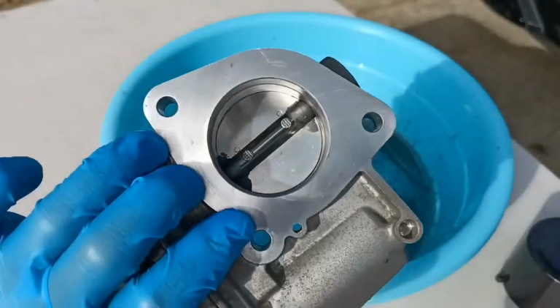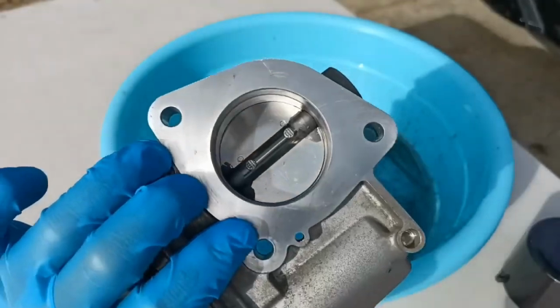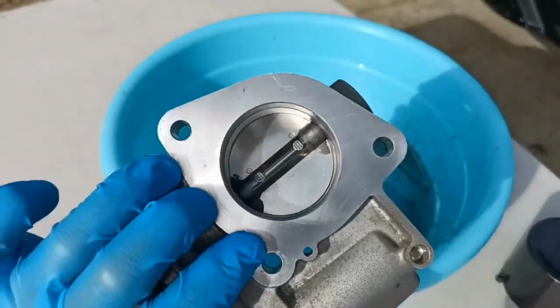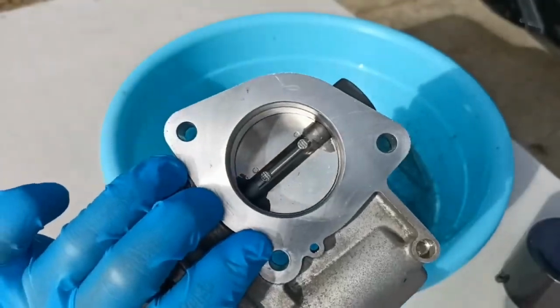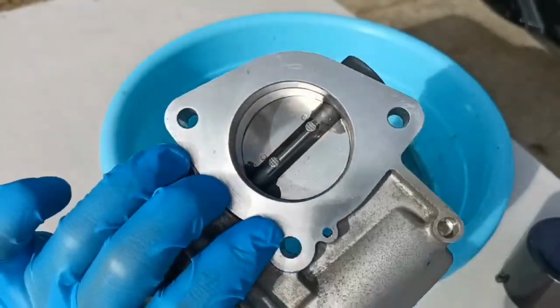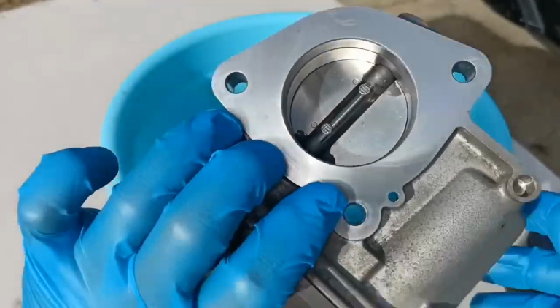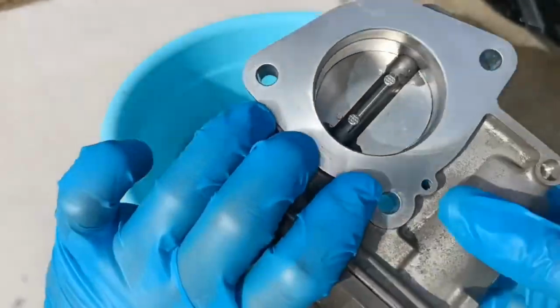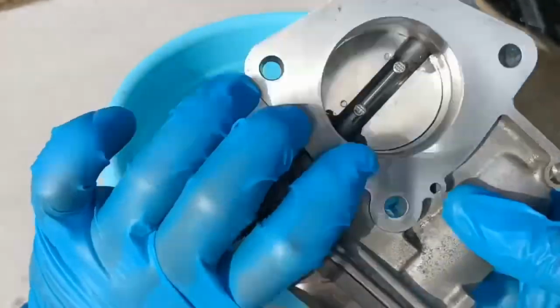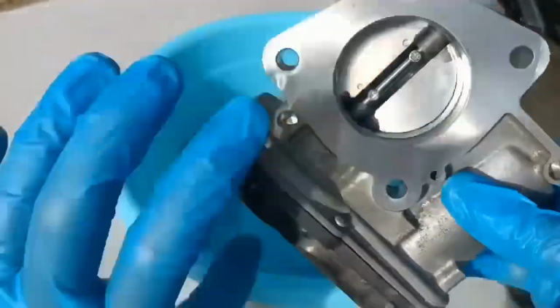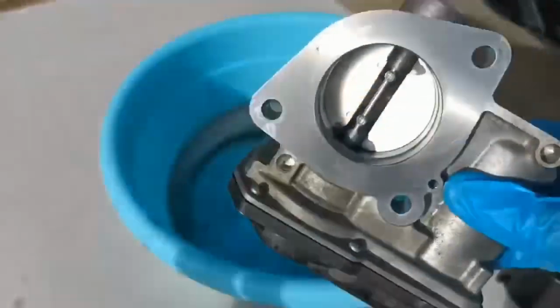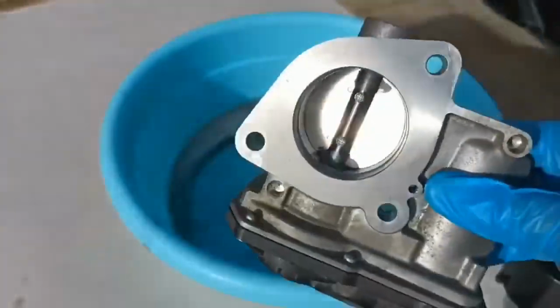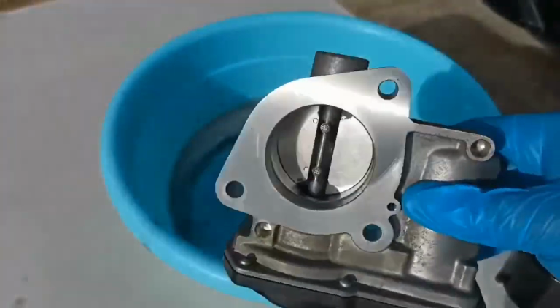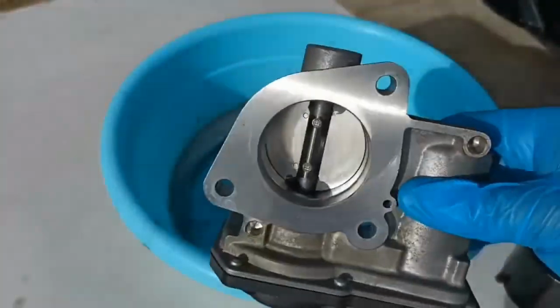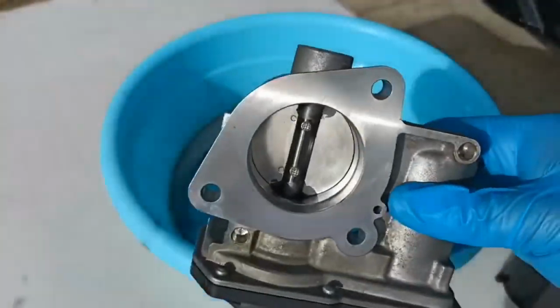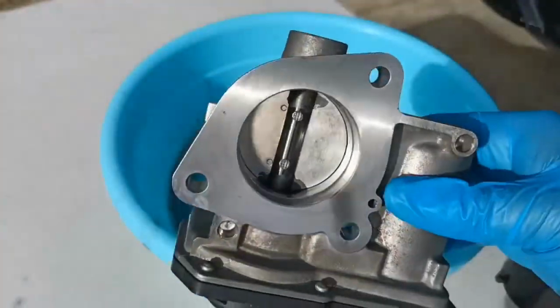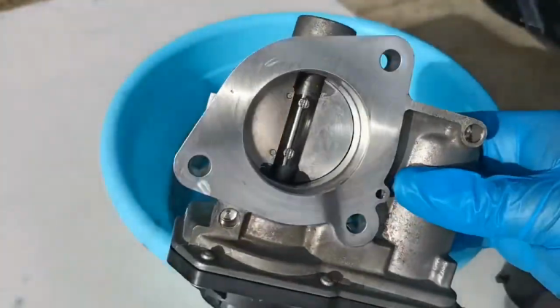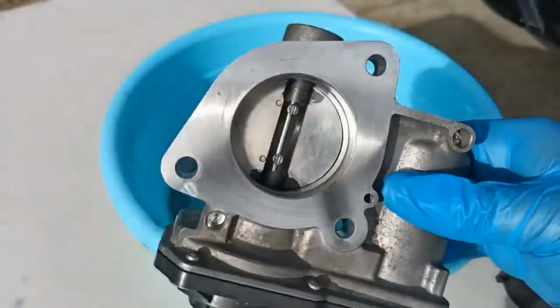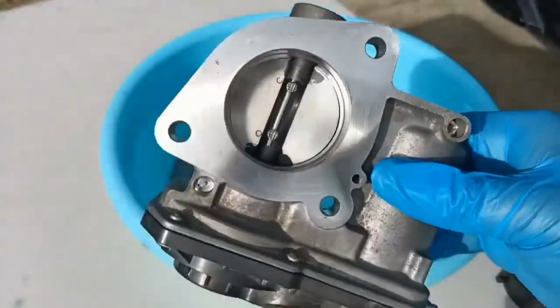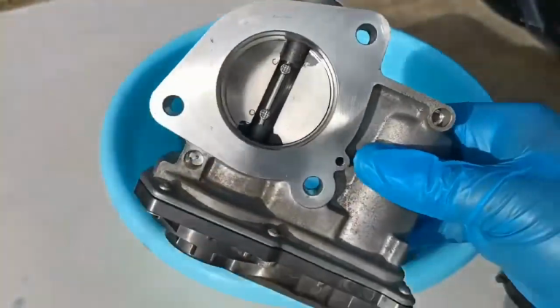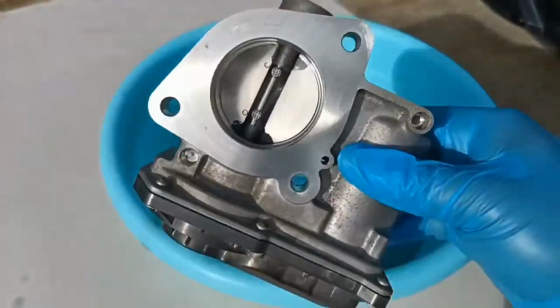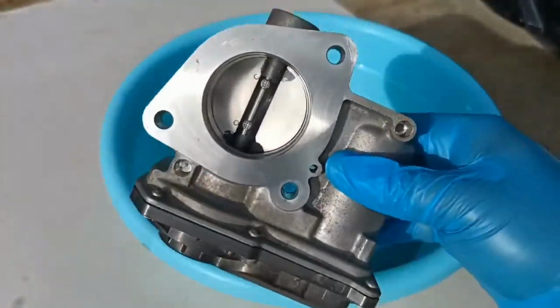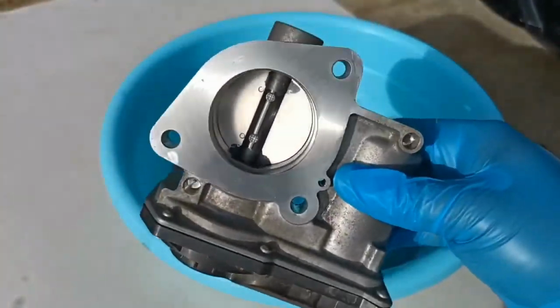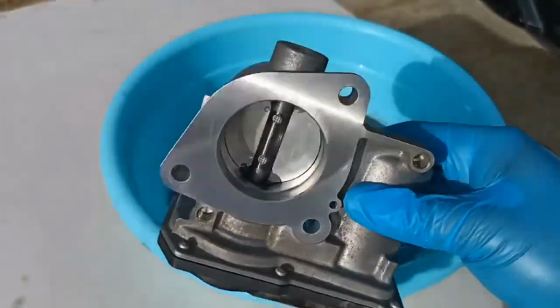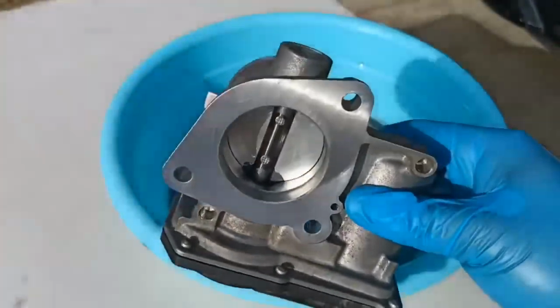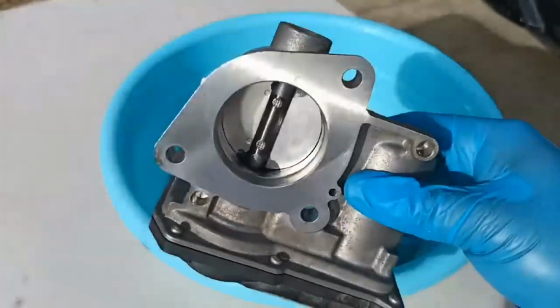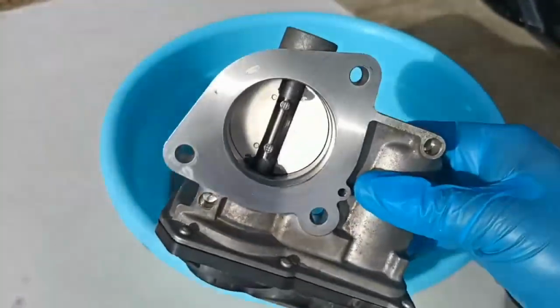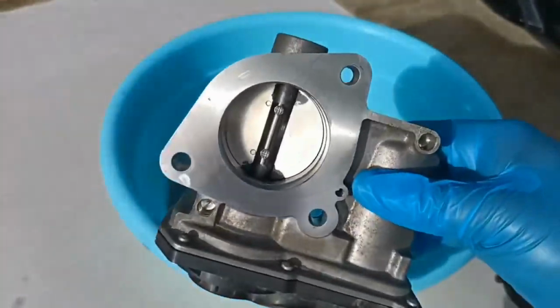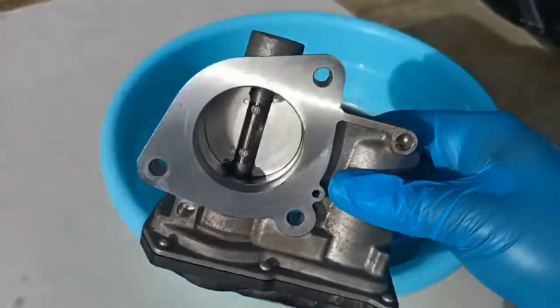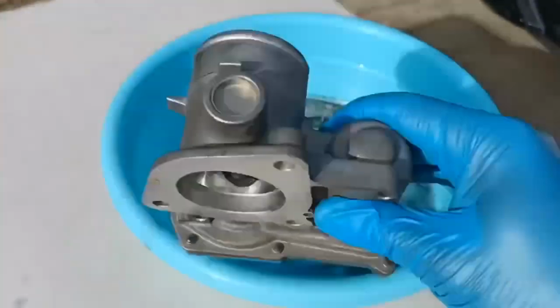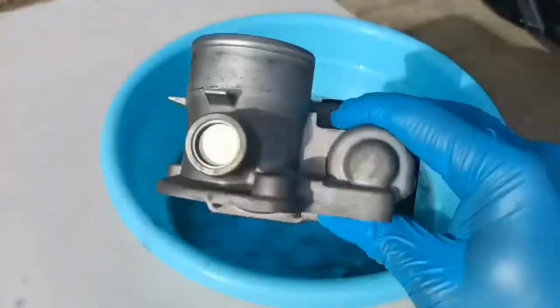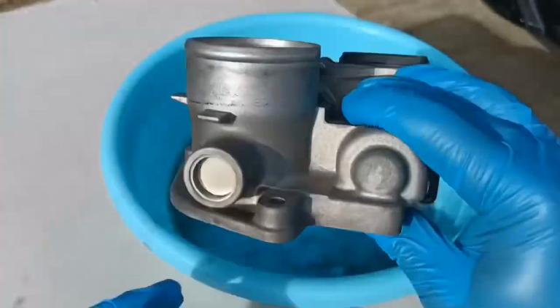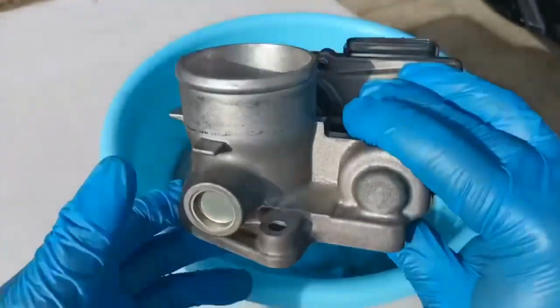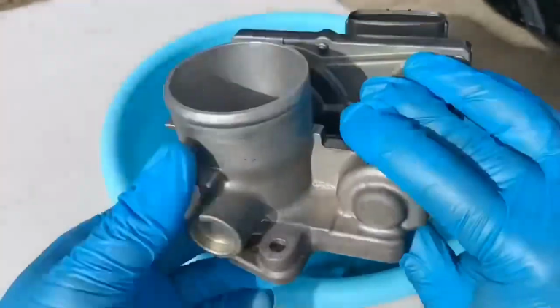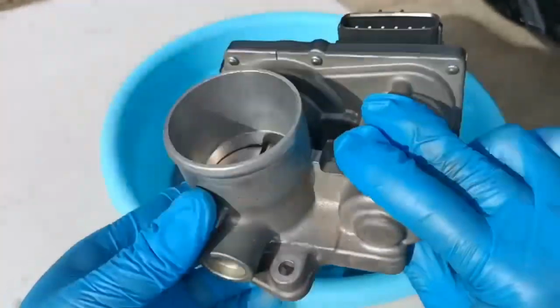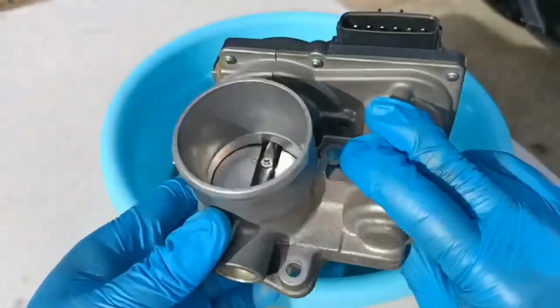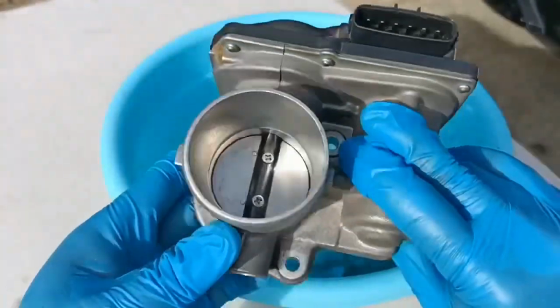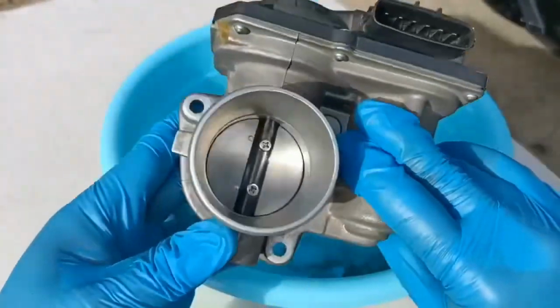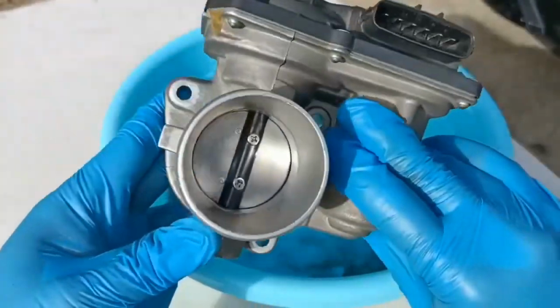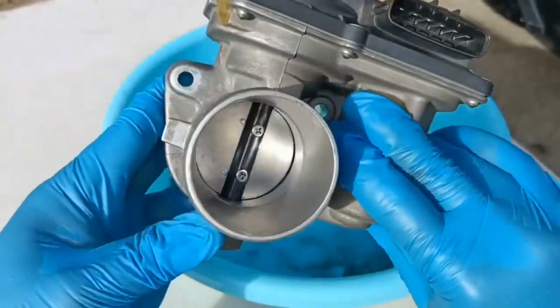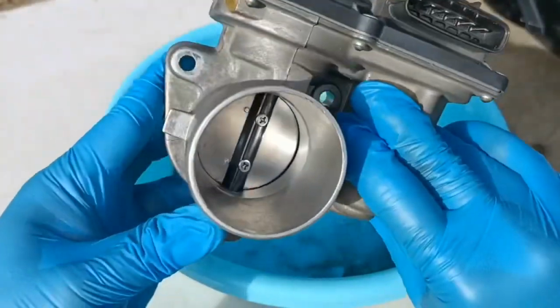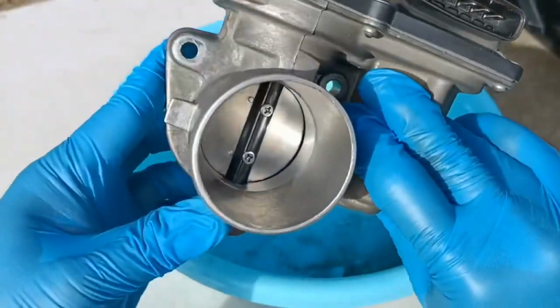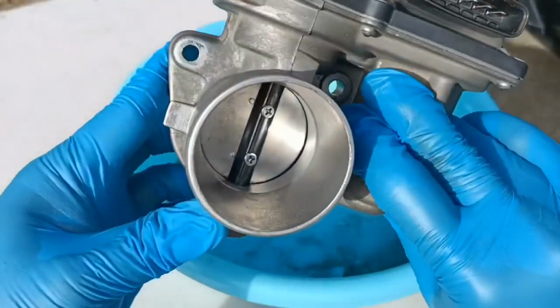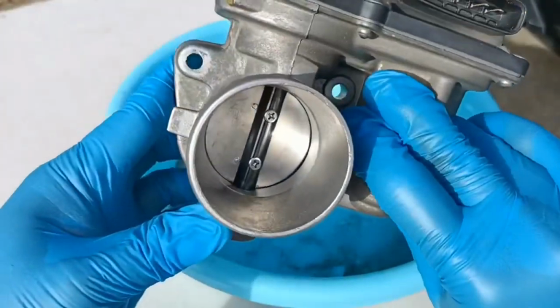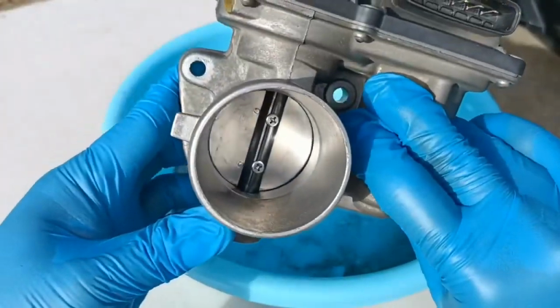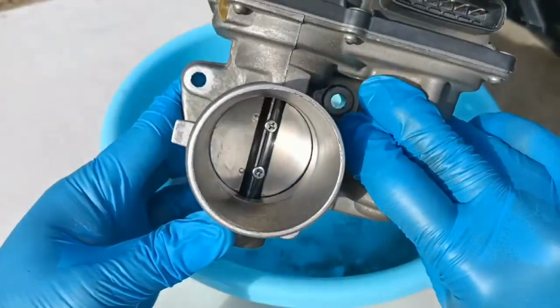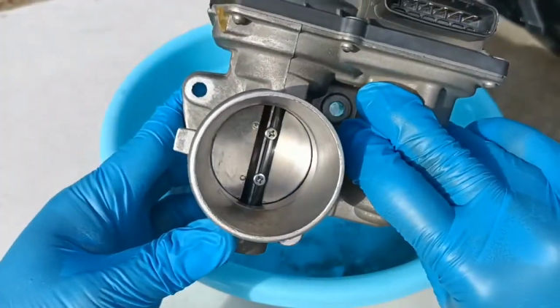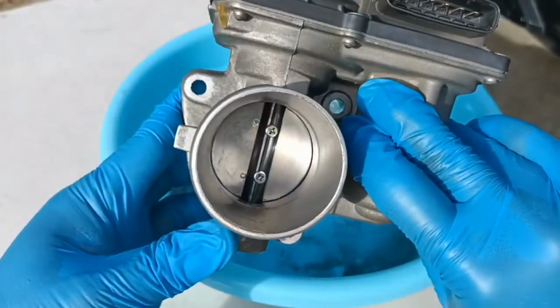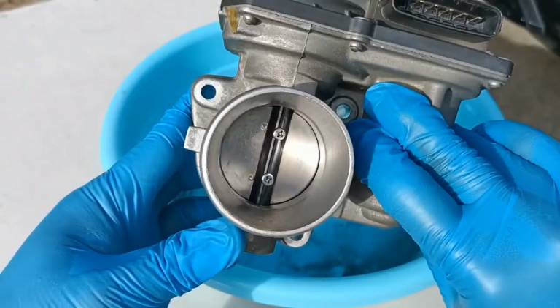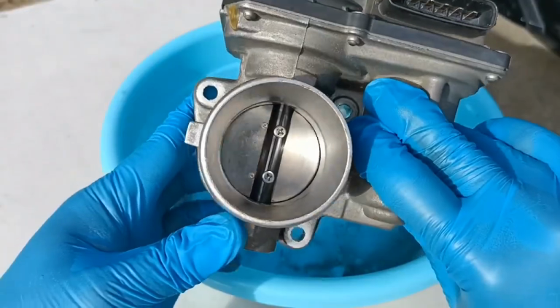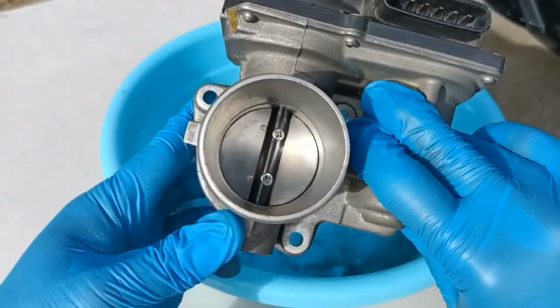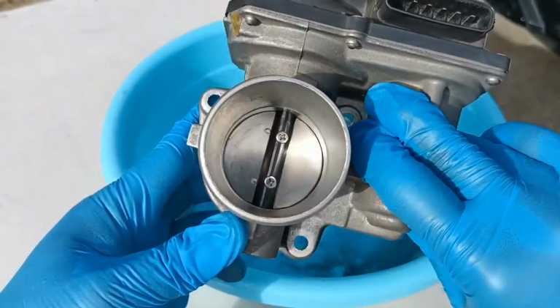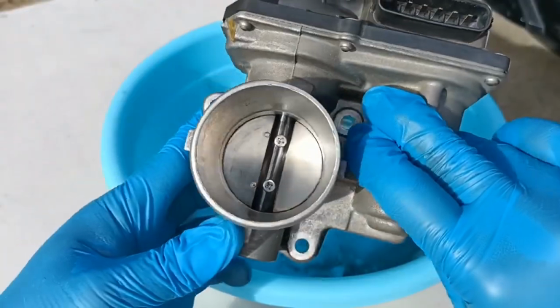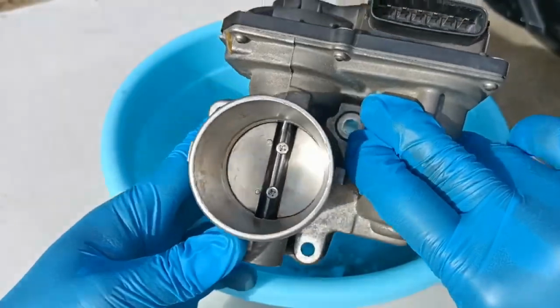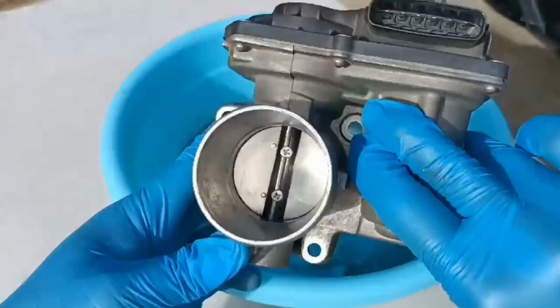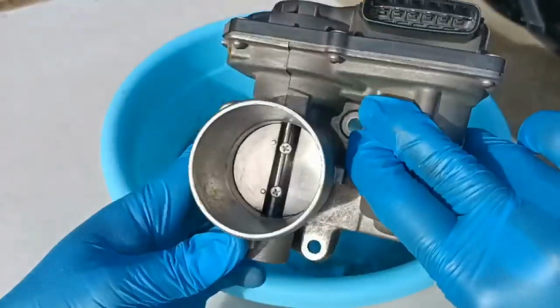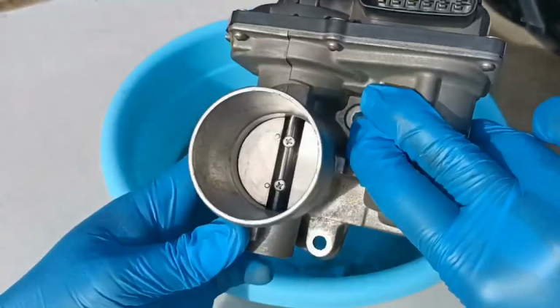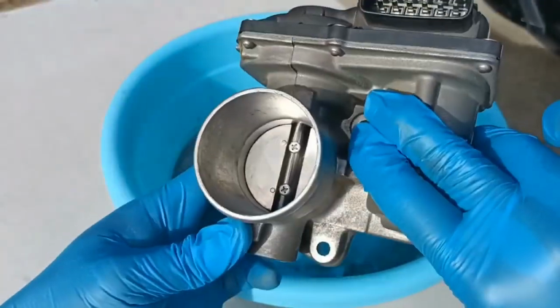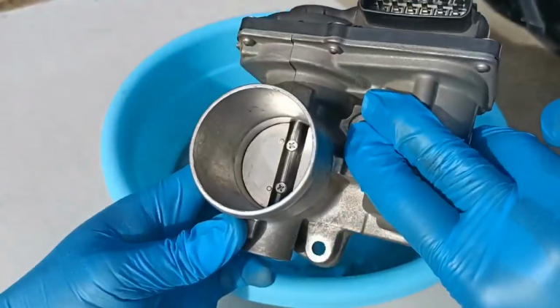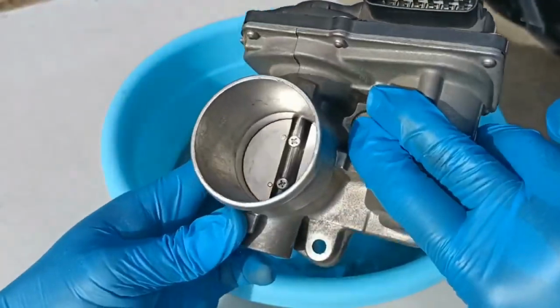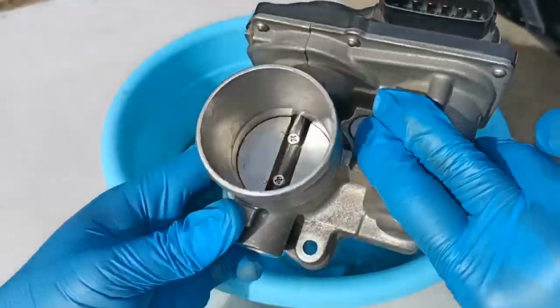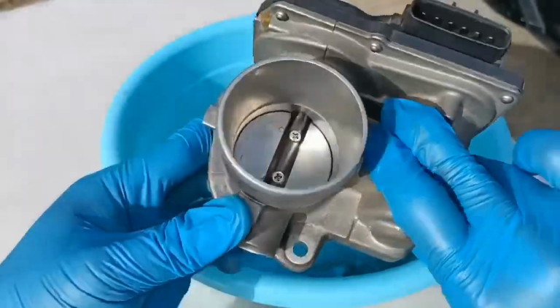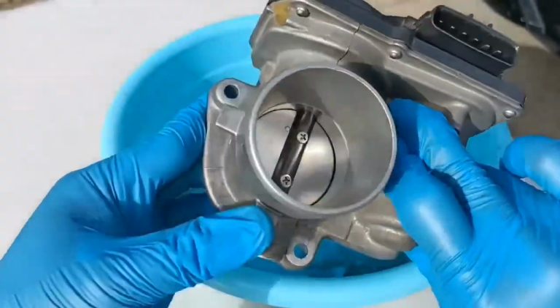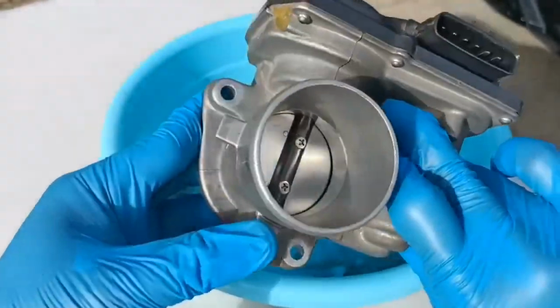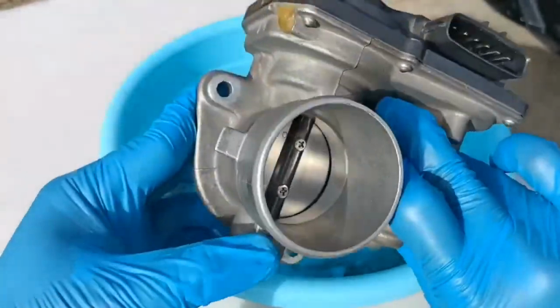Kamusta? This is a quick video on how to remove, super clean, and reinstall the throttle body without breaking it.